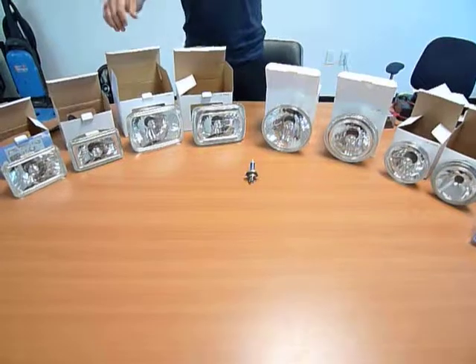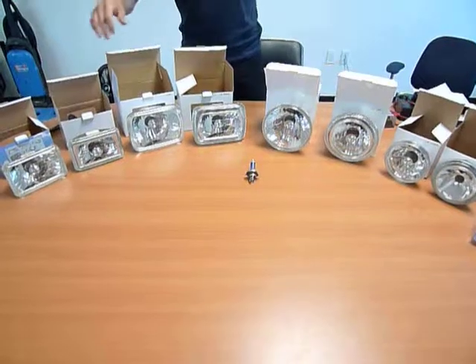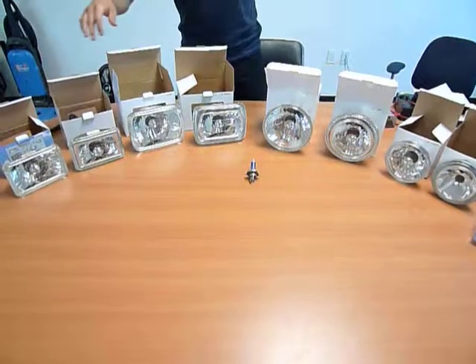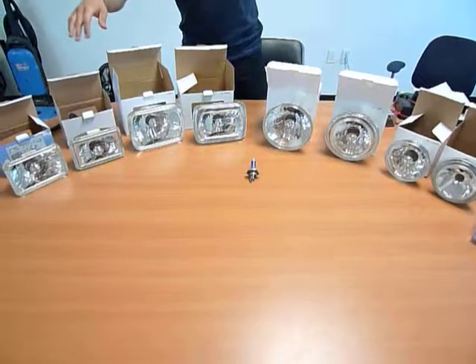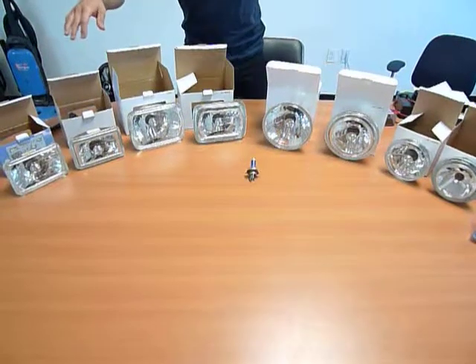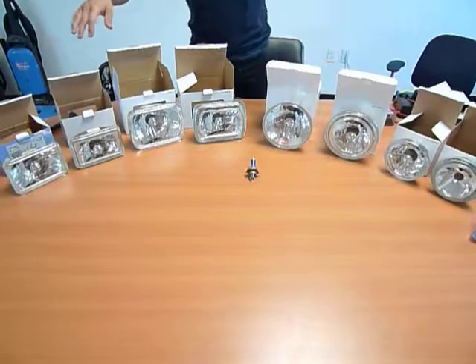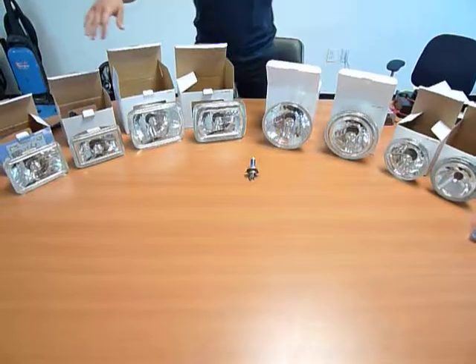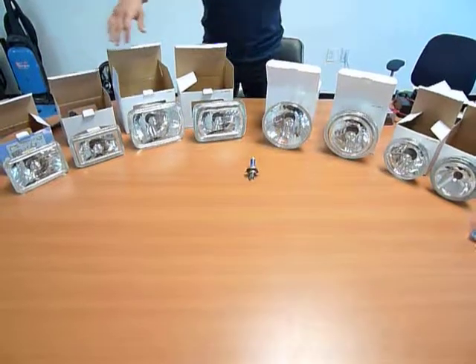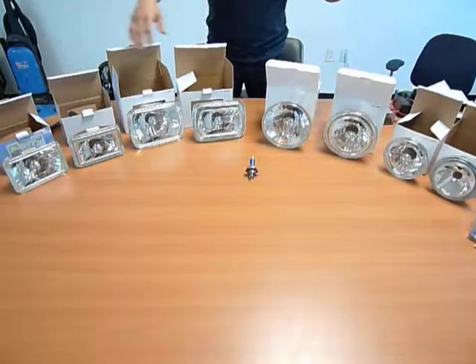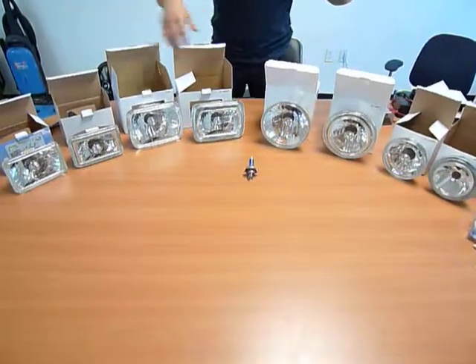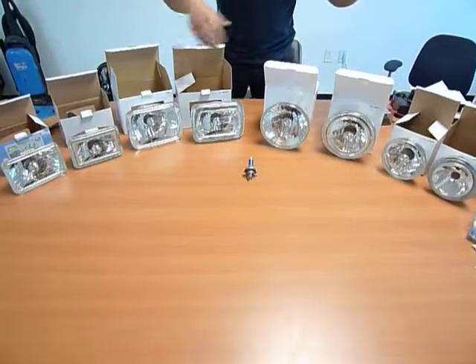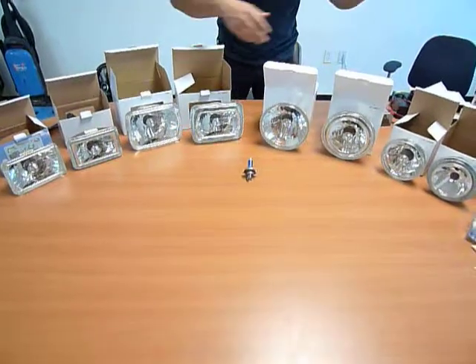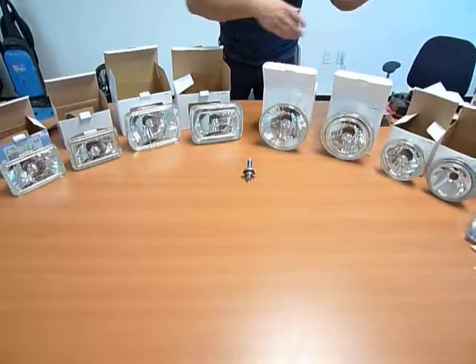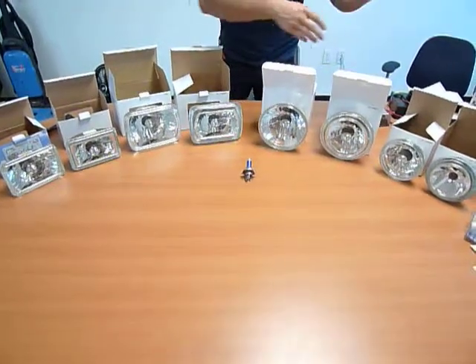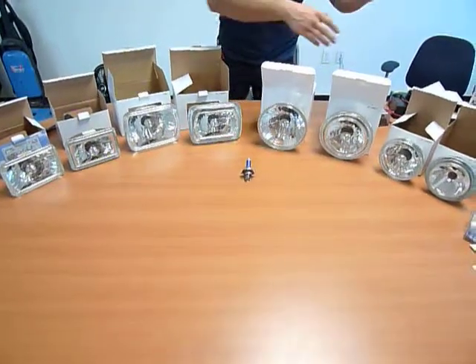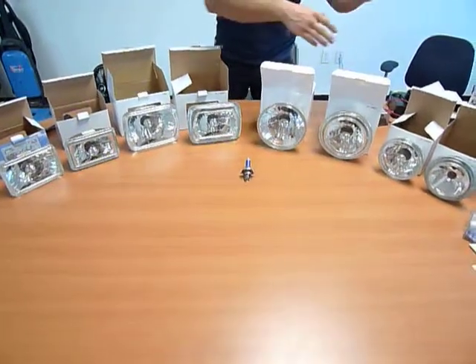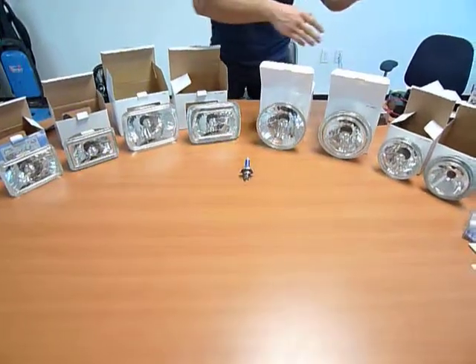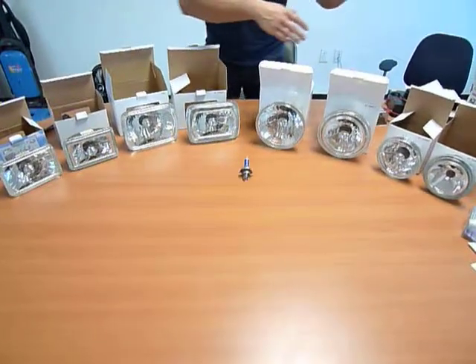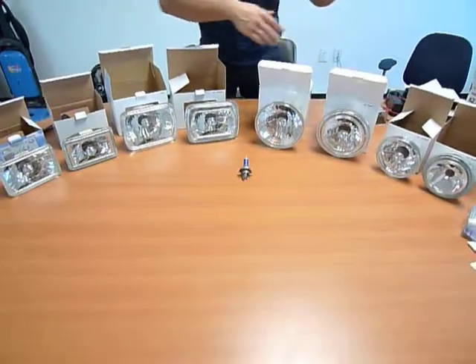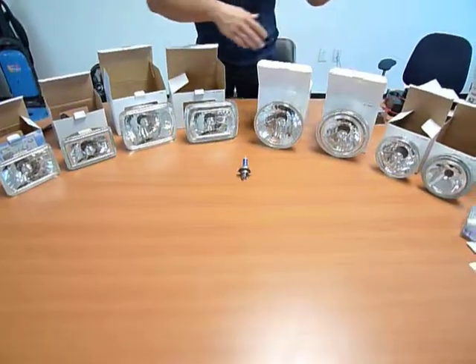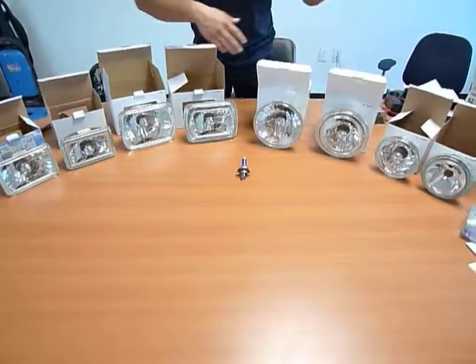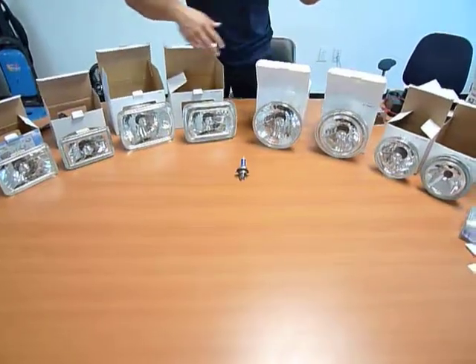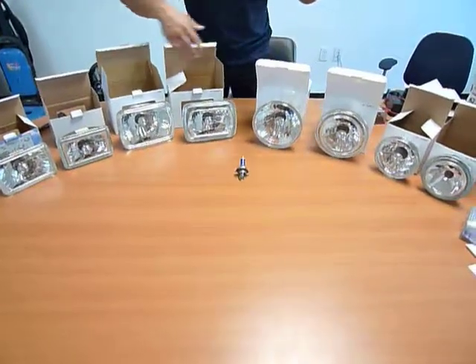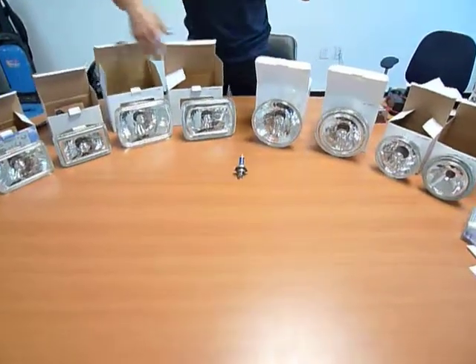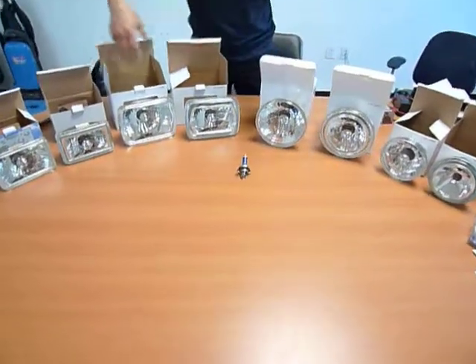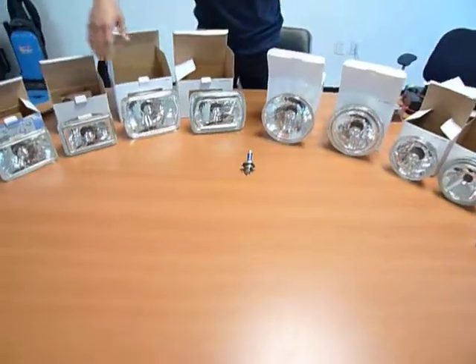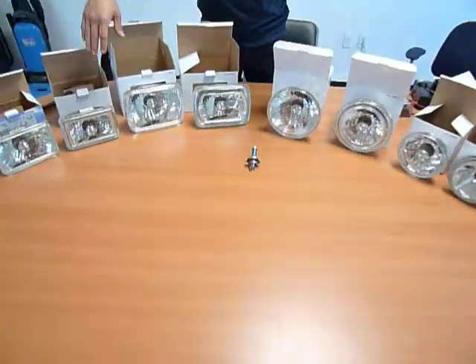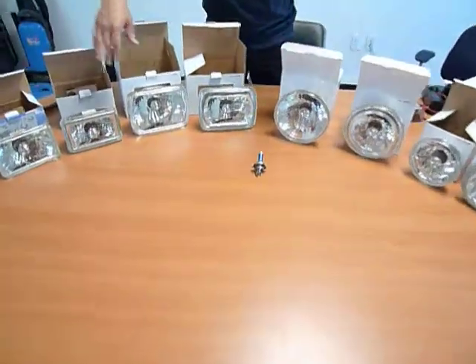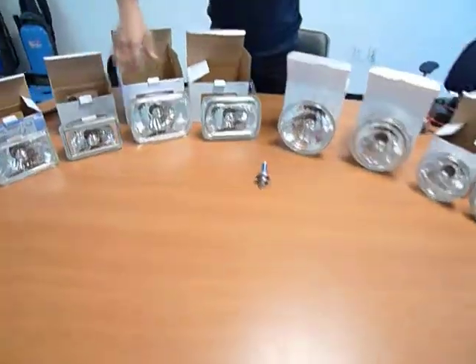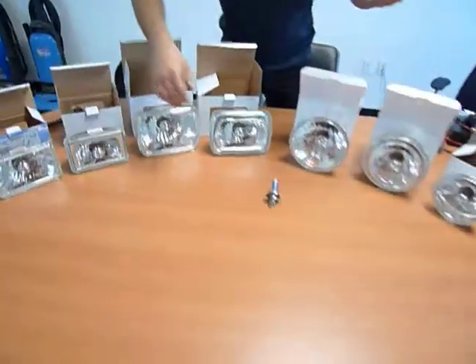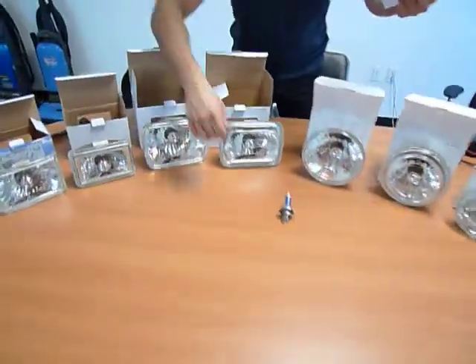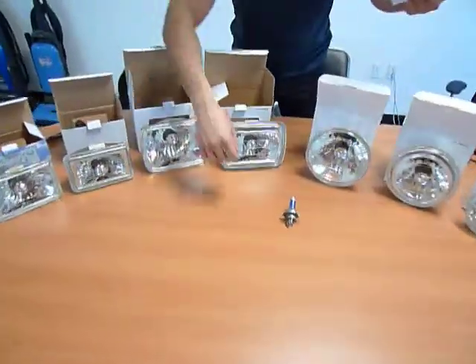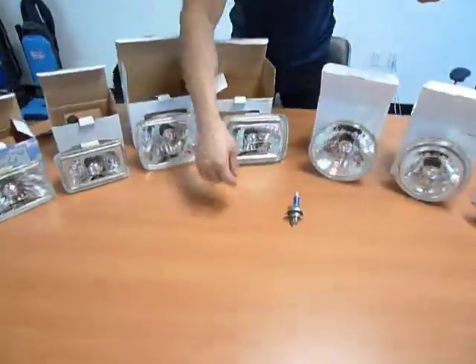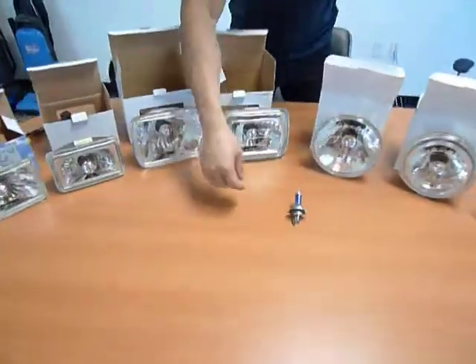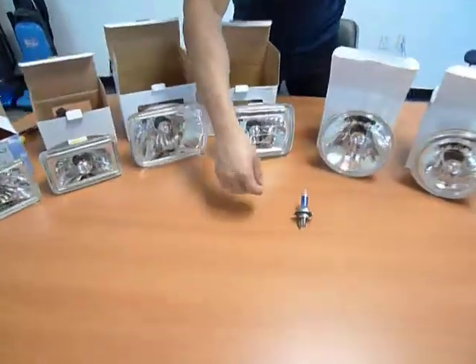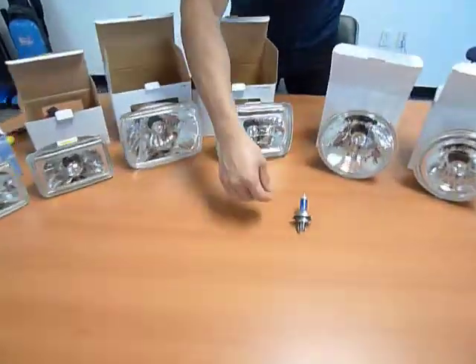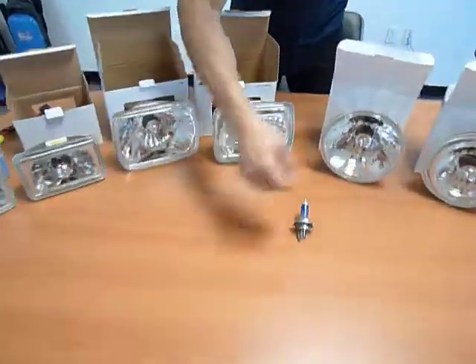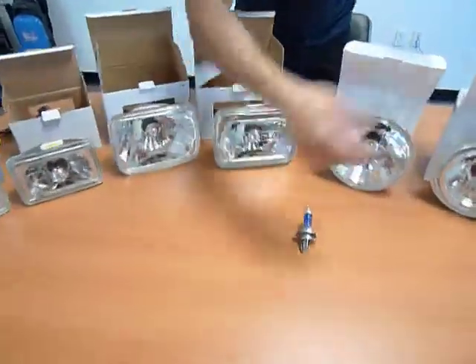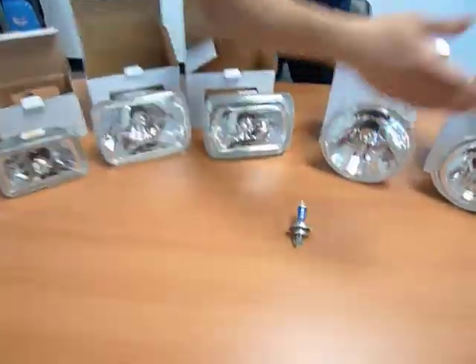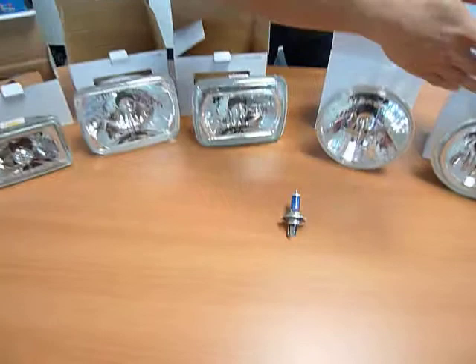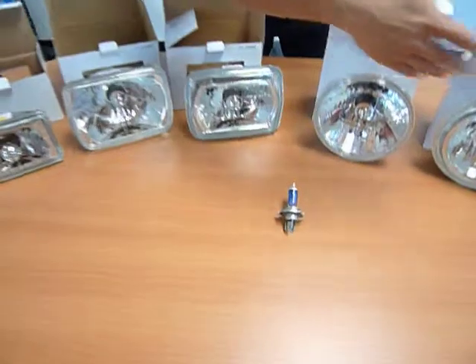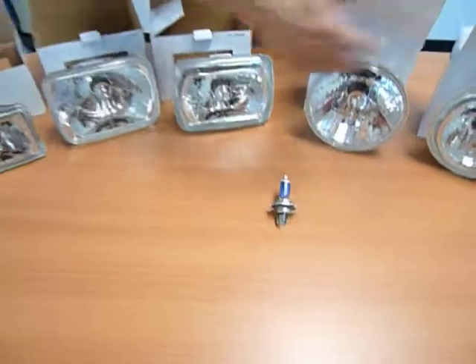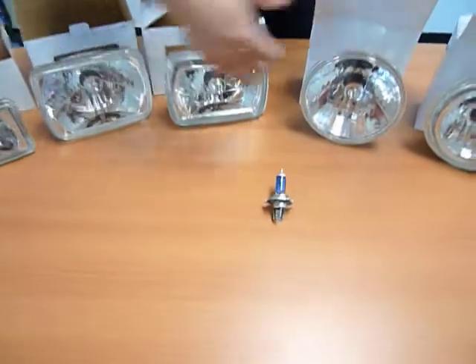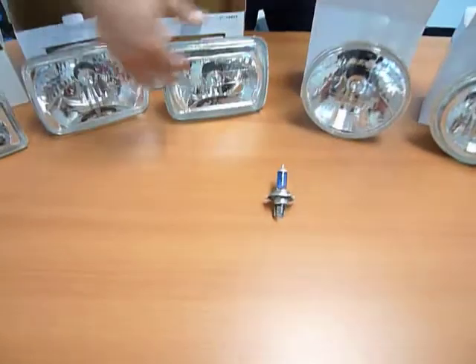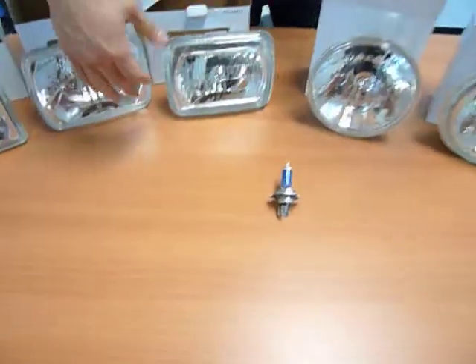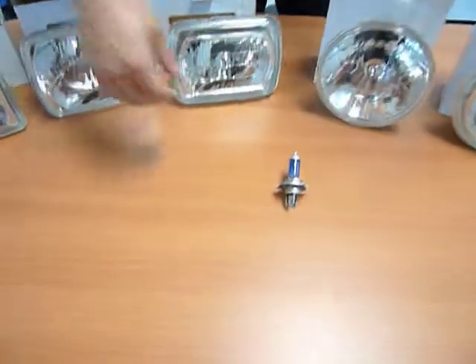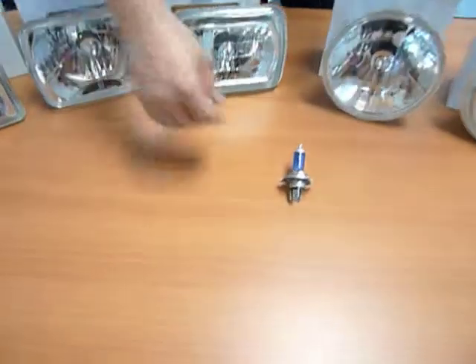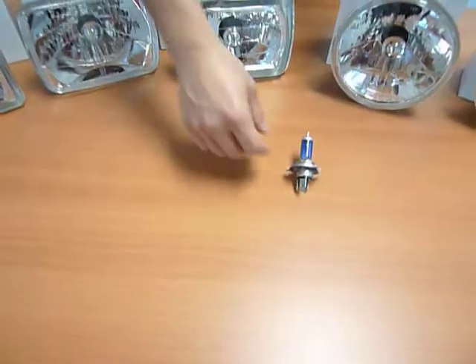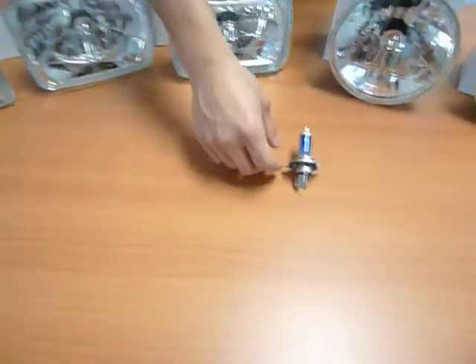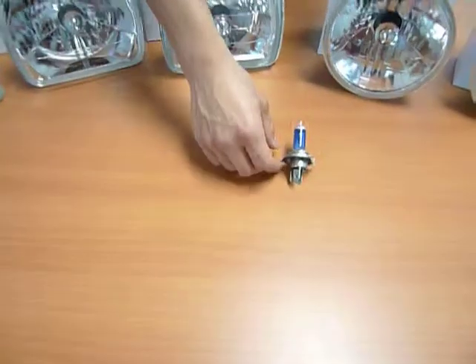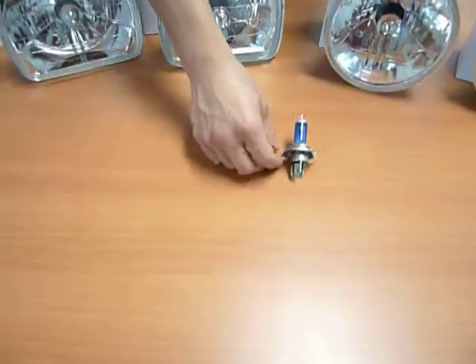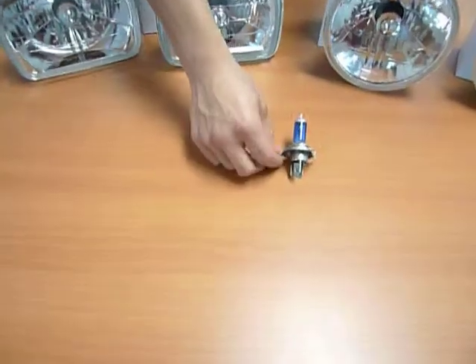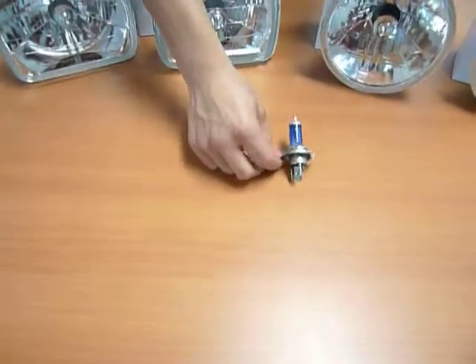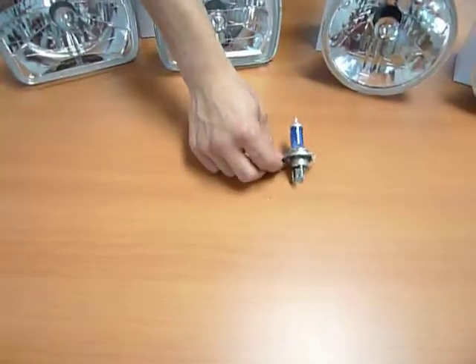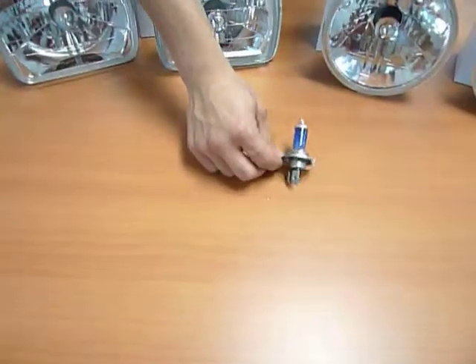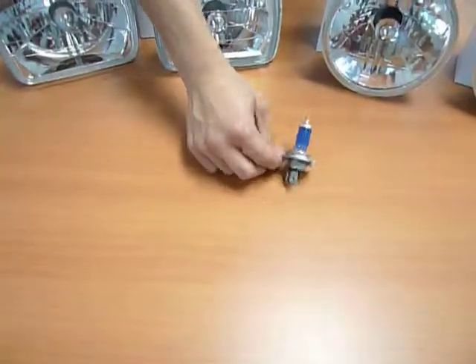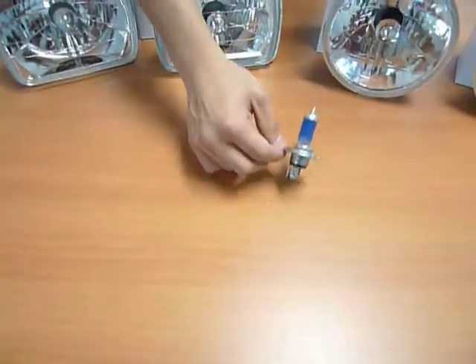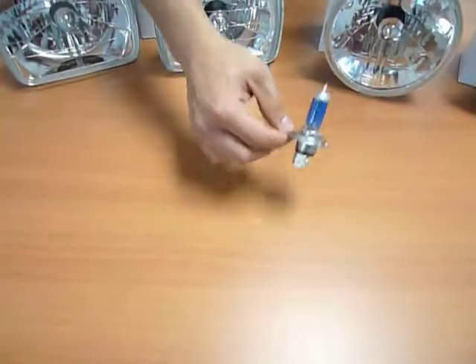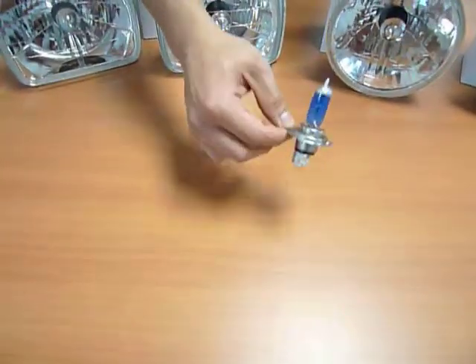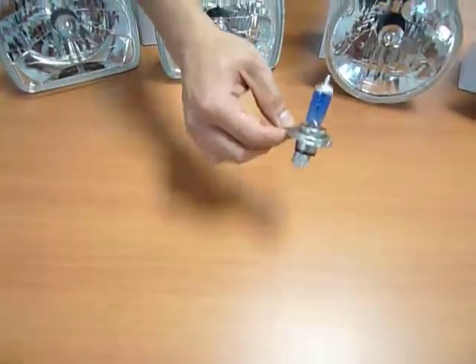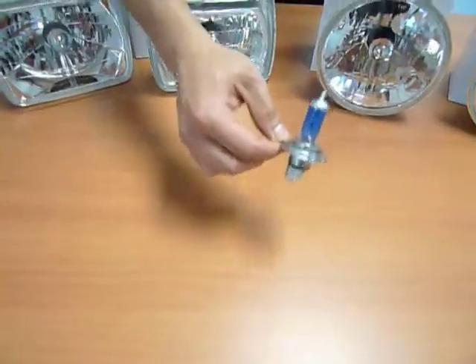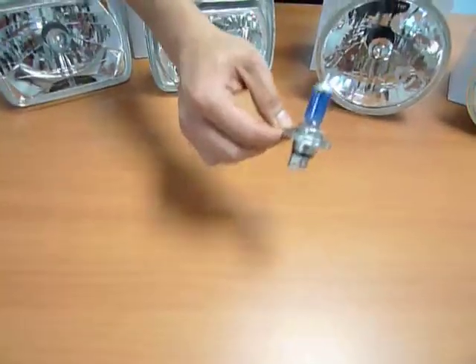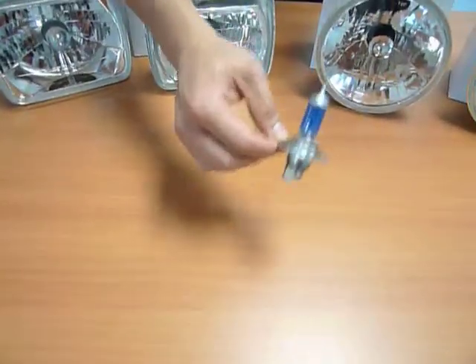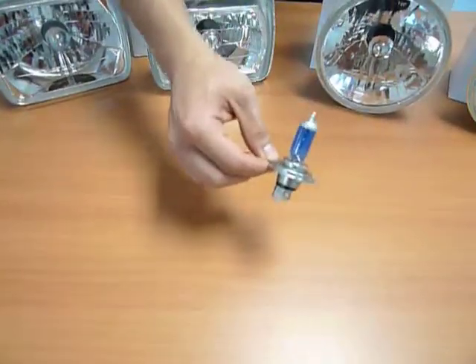Here we have our listings of our seal beams. All of these seal beams will use the H4 standard halogen bulbs.